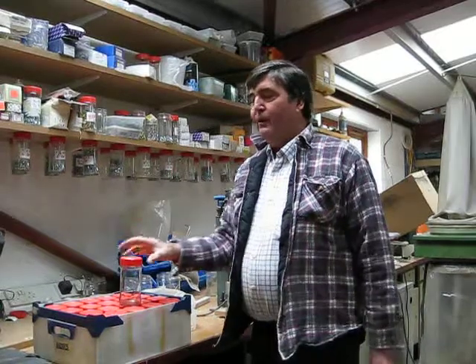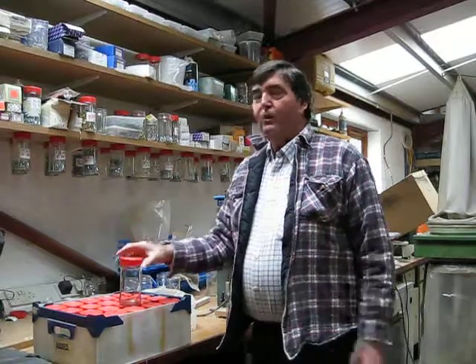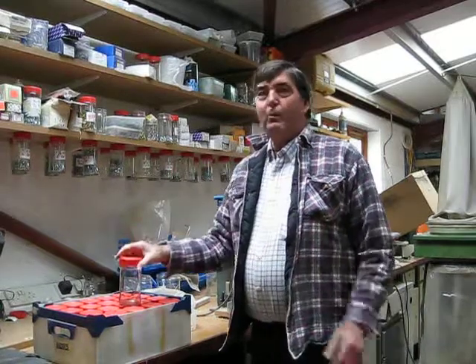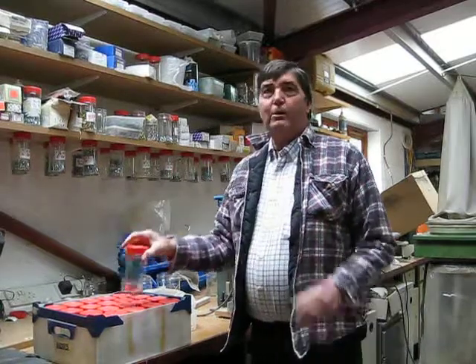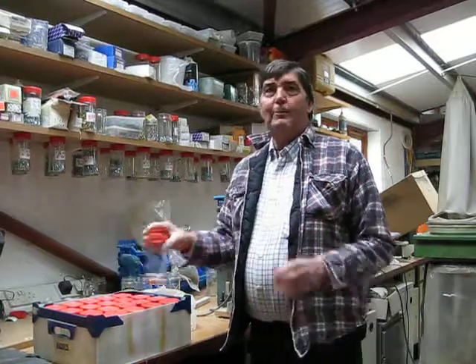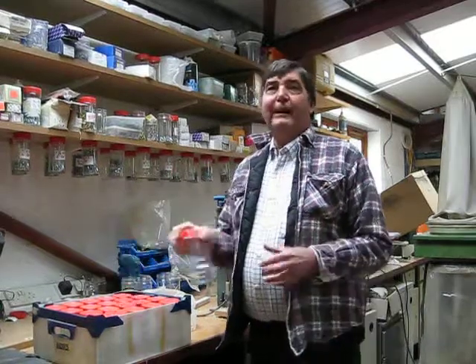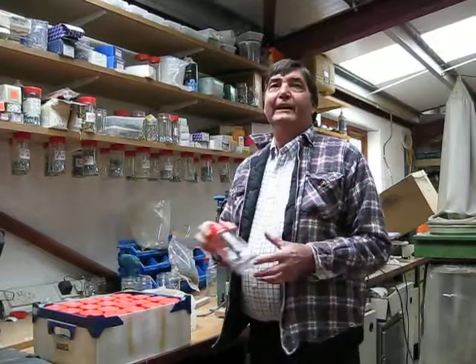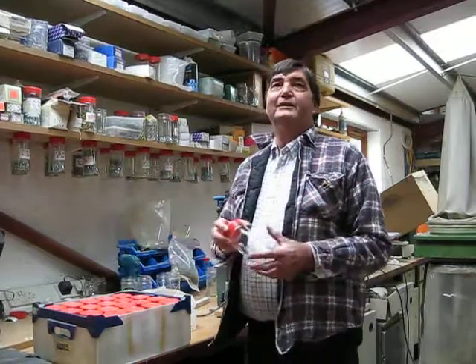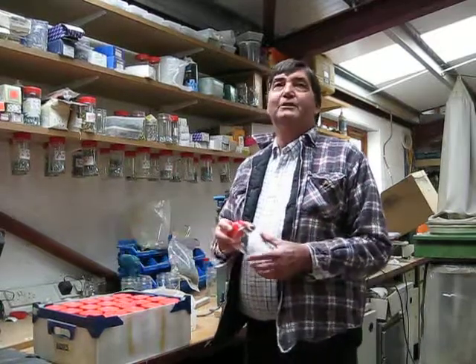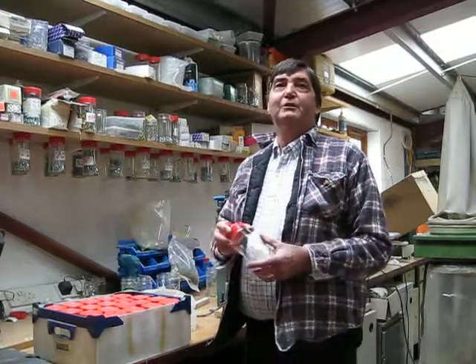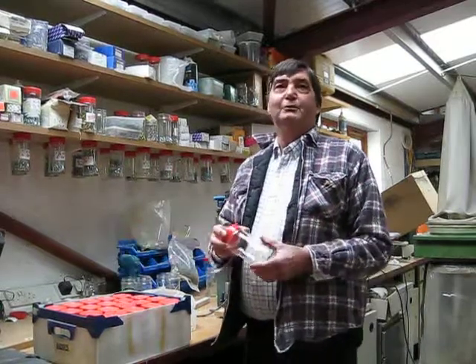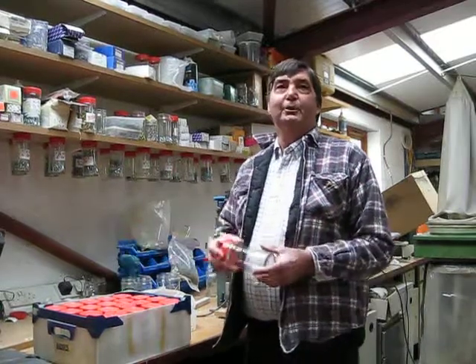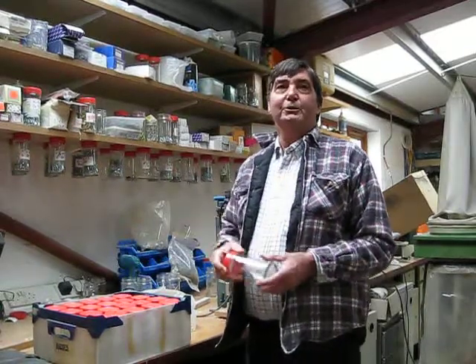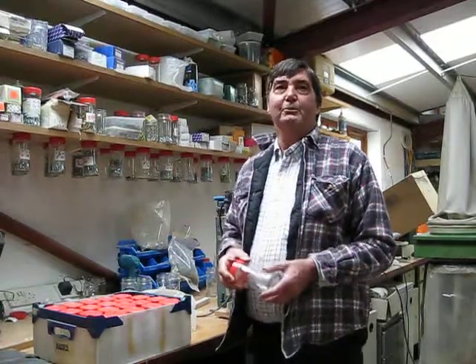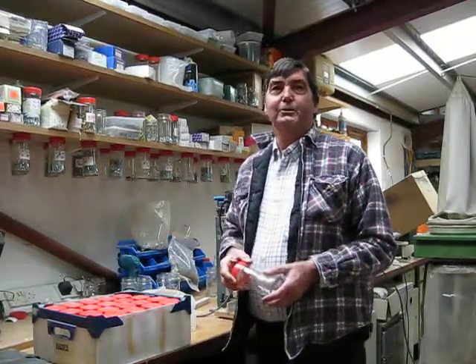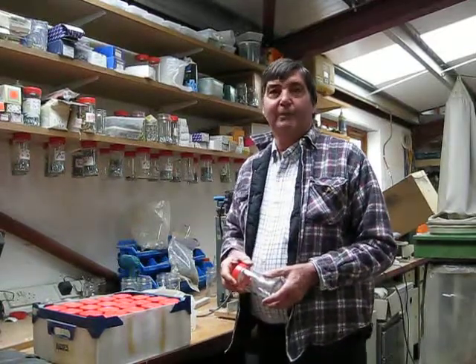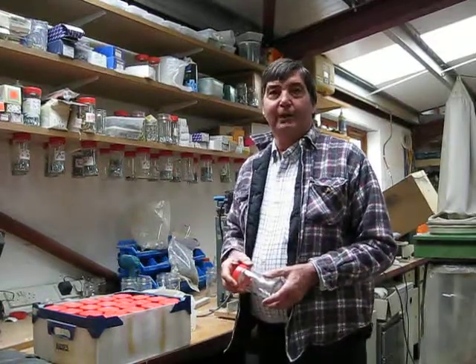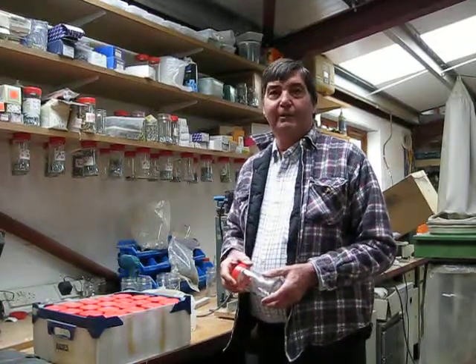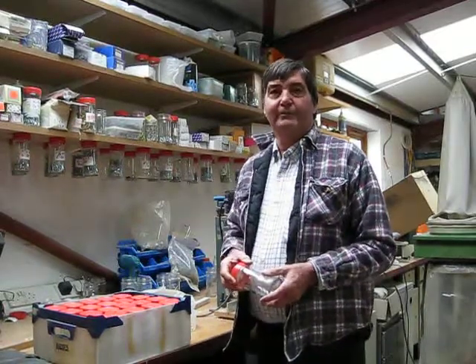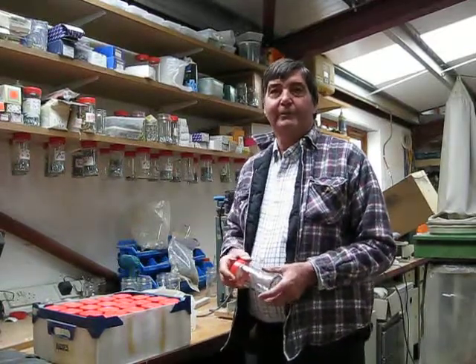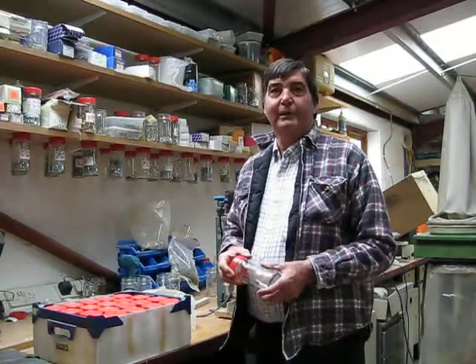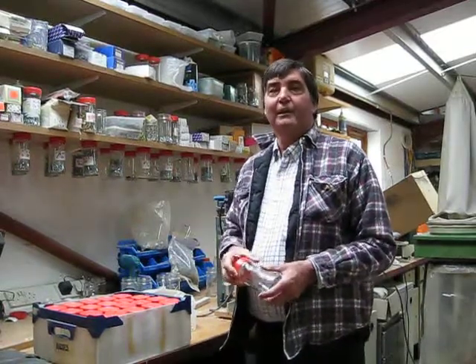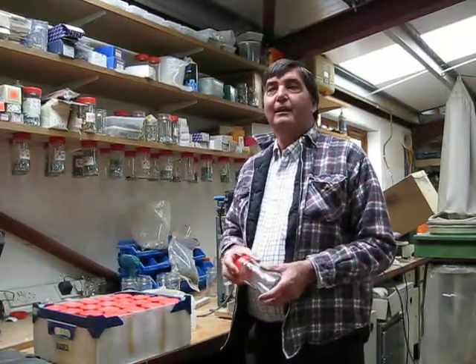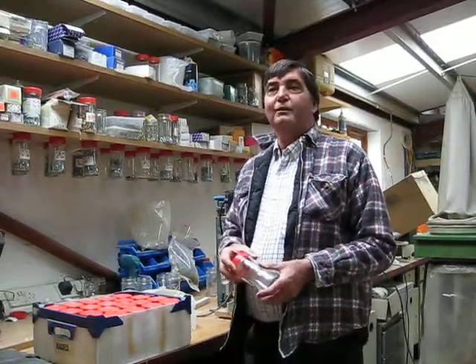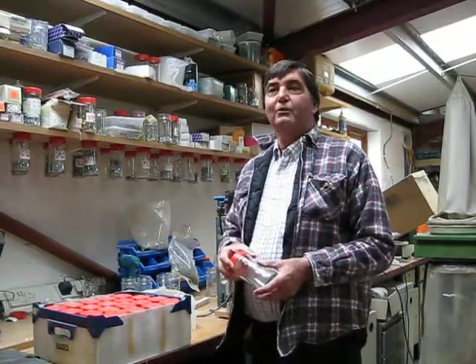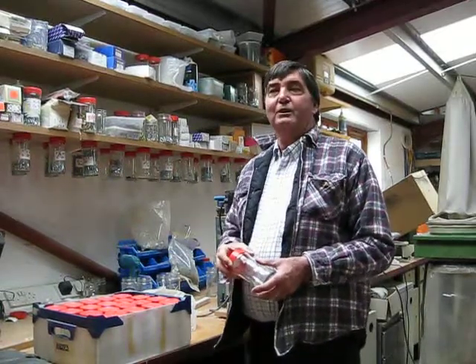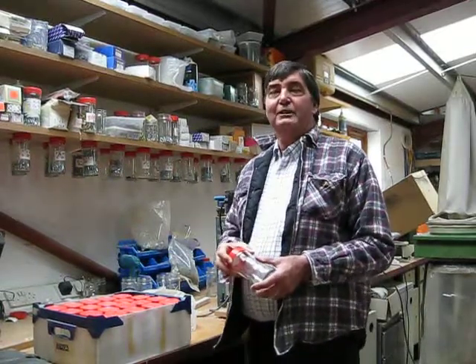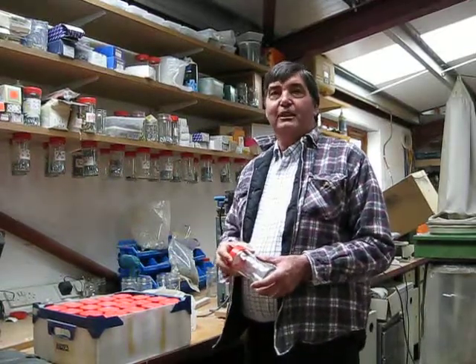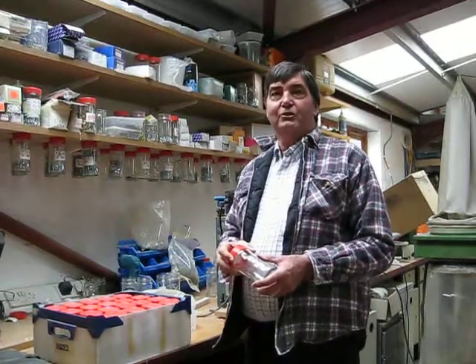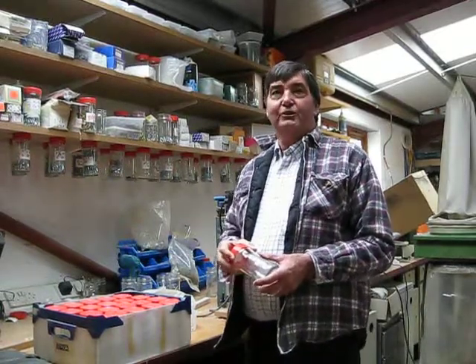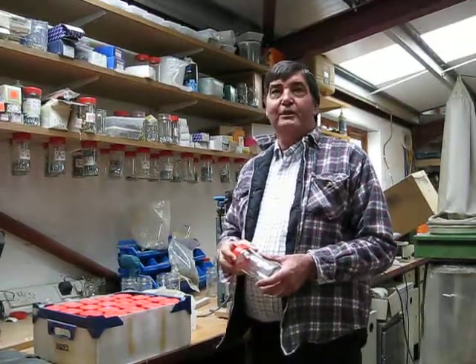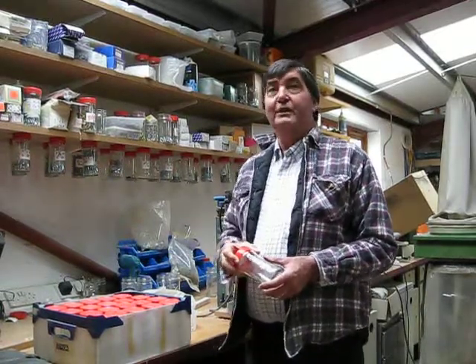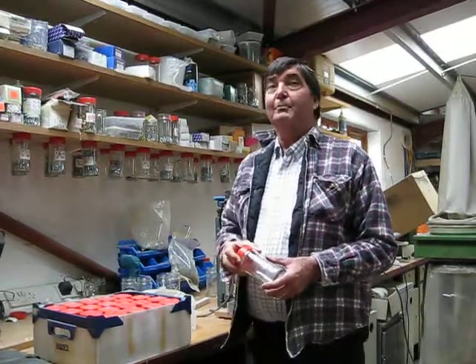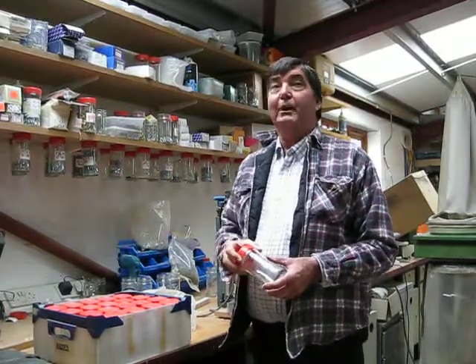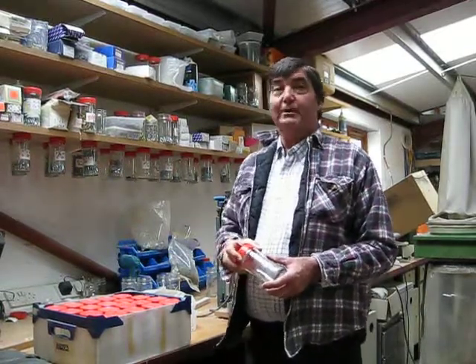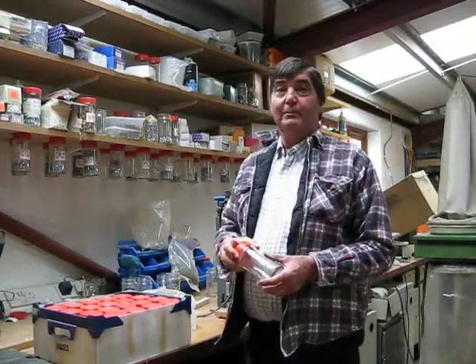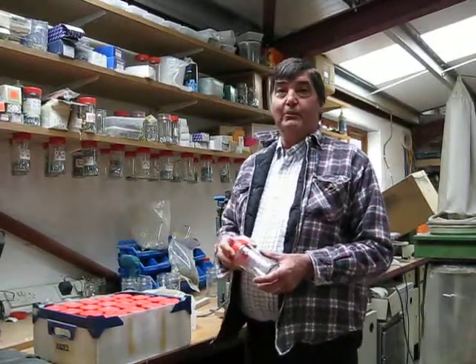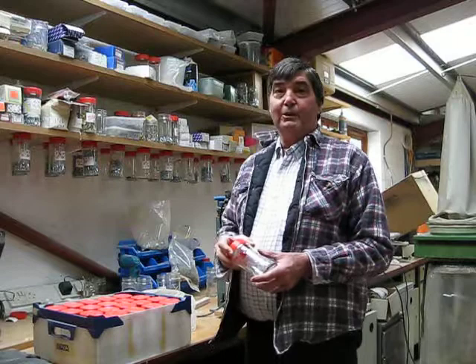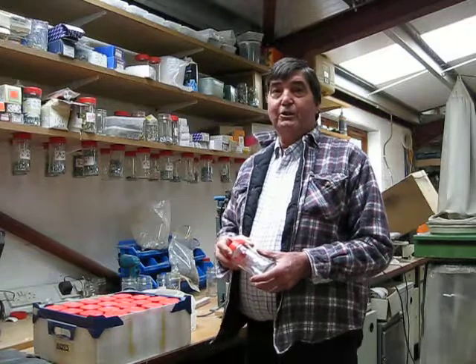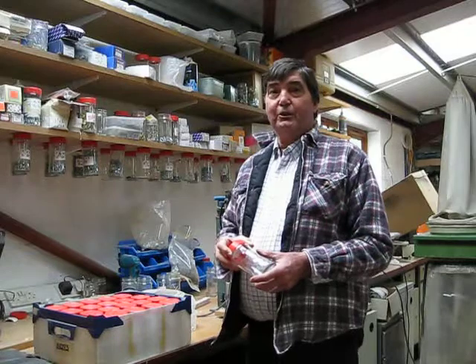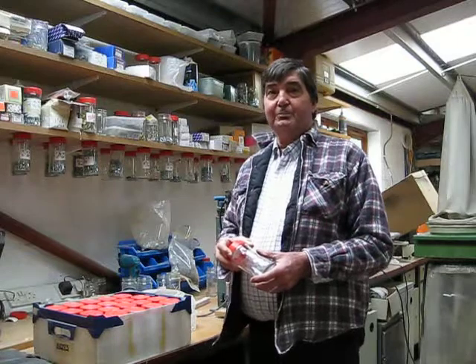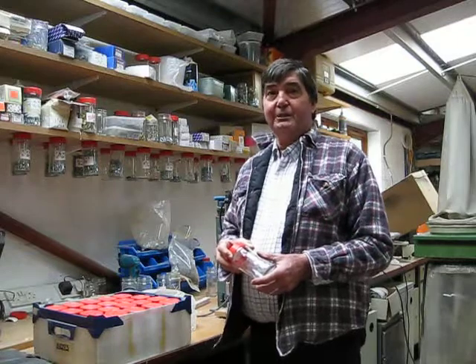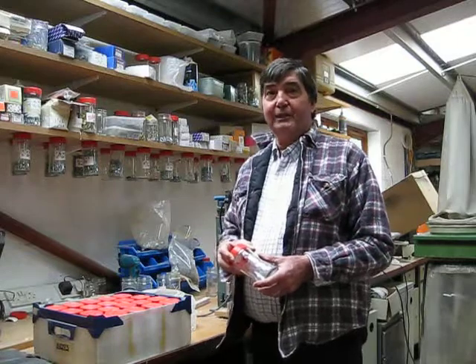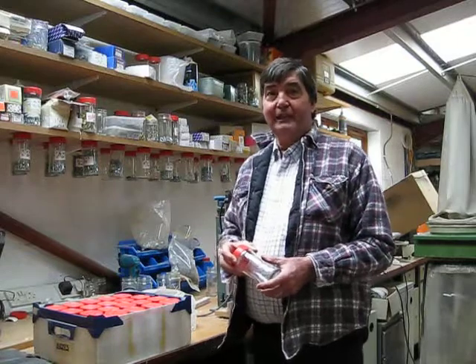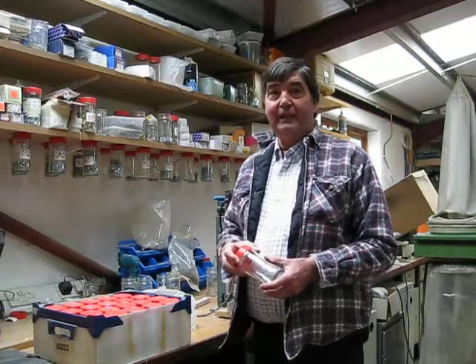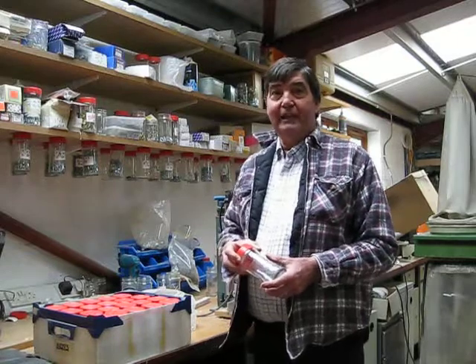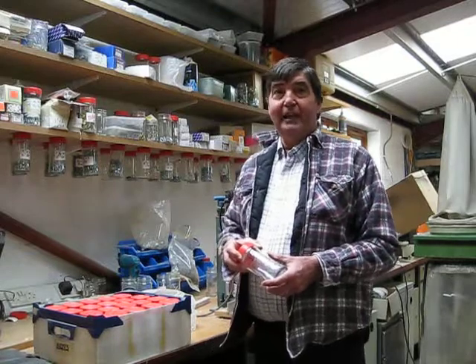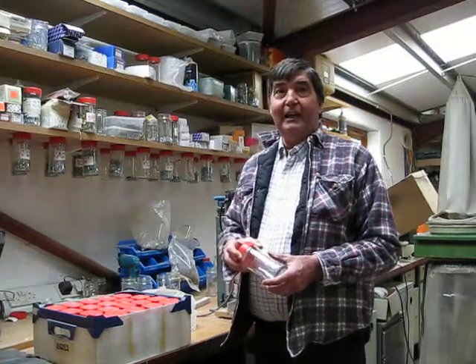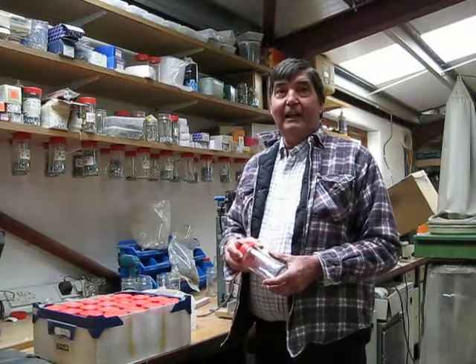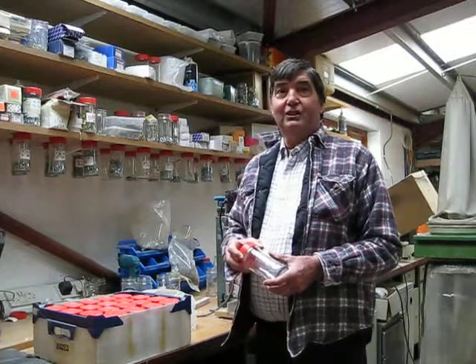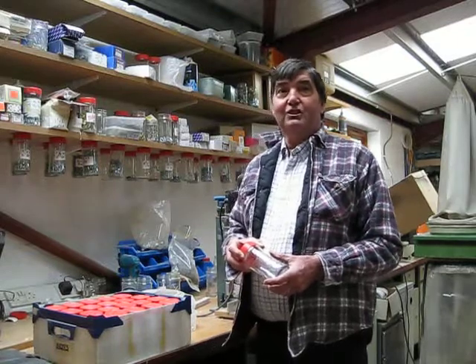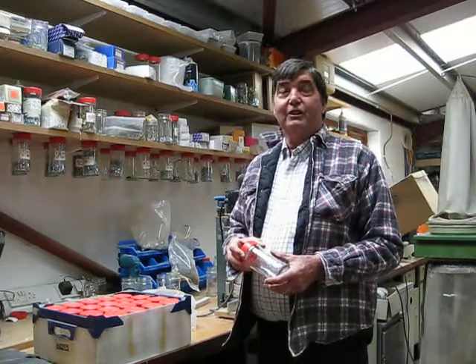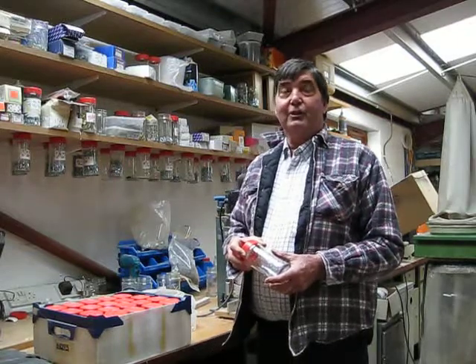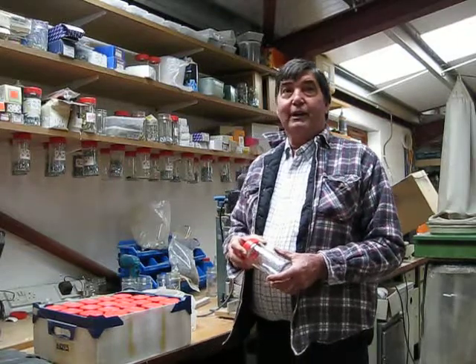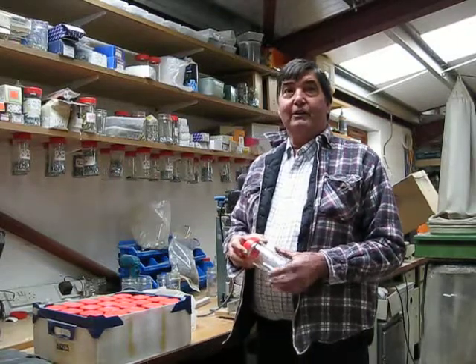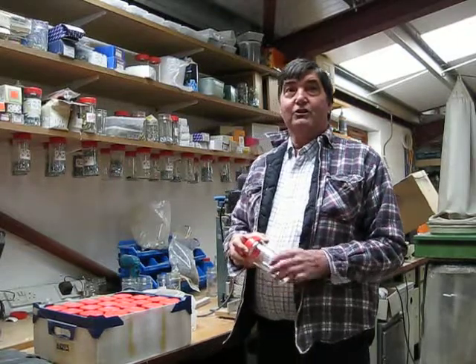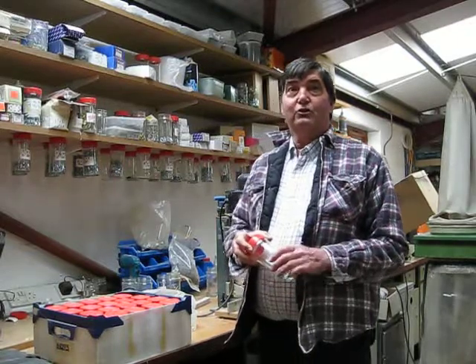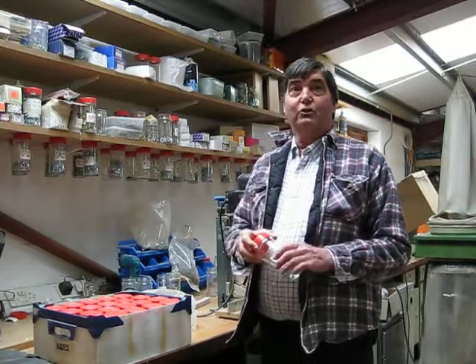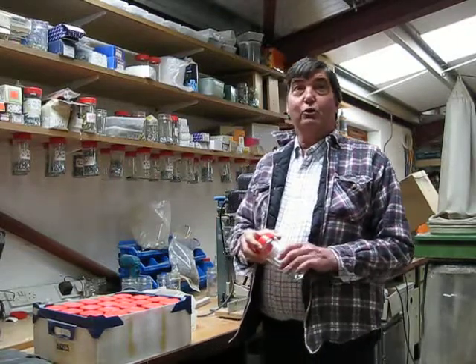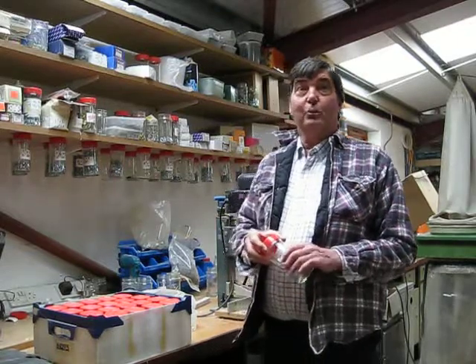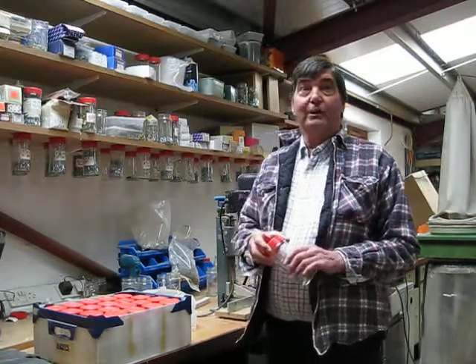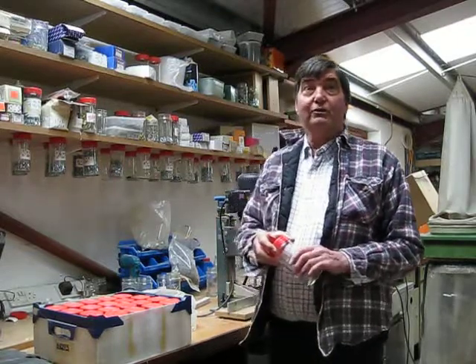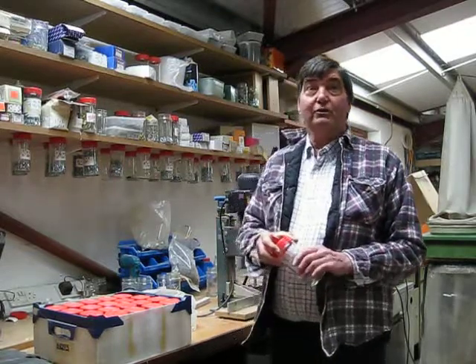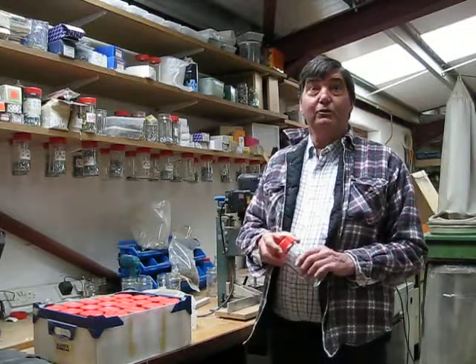Welcome again to Budget with Brian. I thought I'd take you to another part of my workshop today and show you how I store my screws.